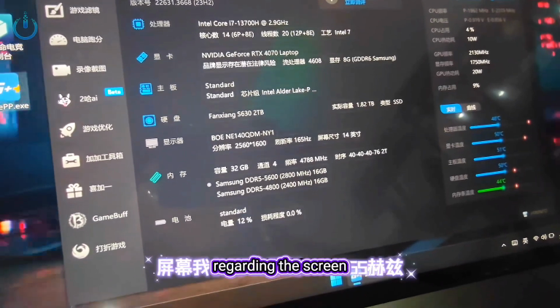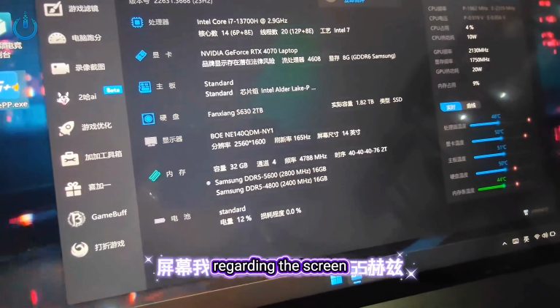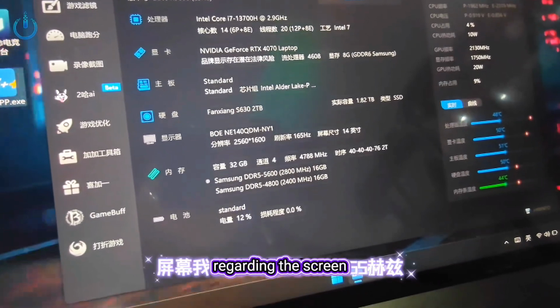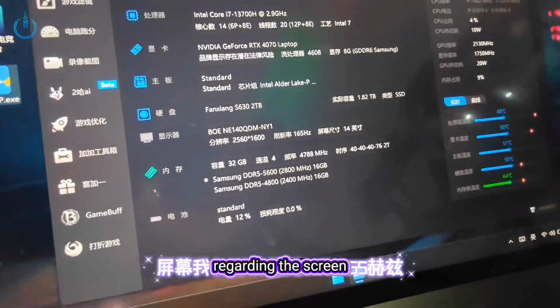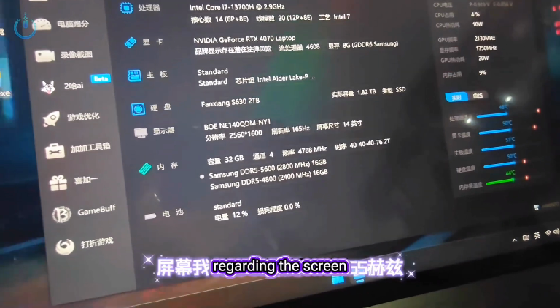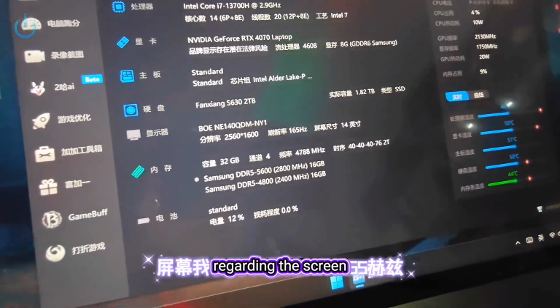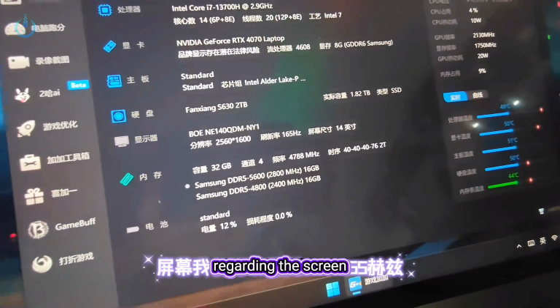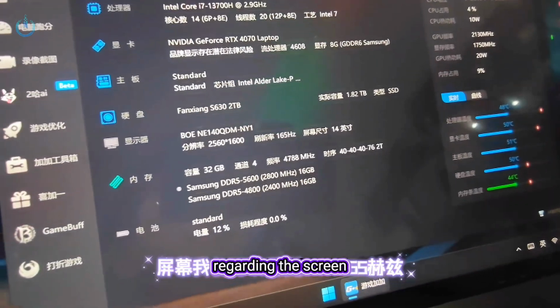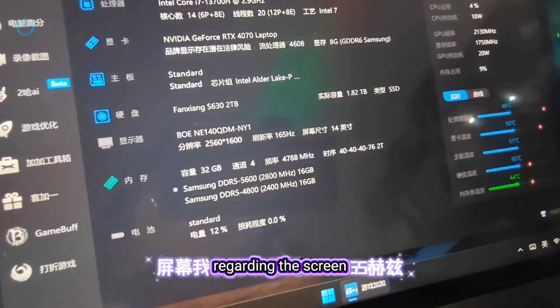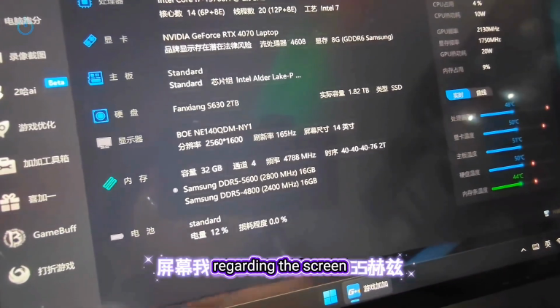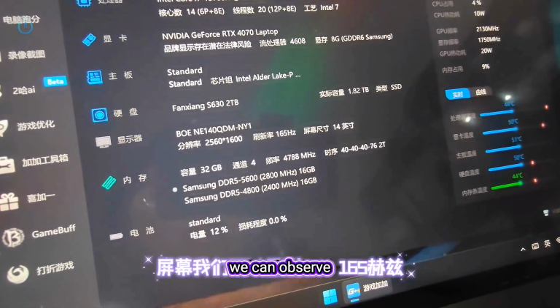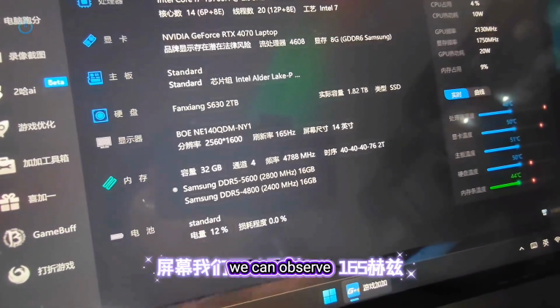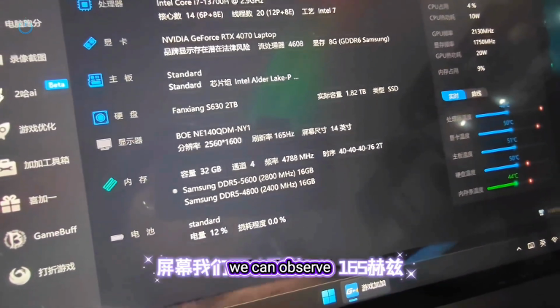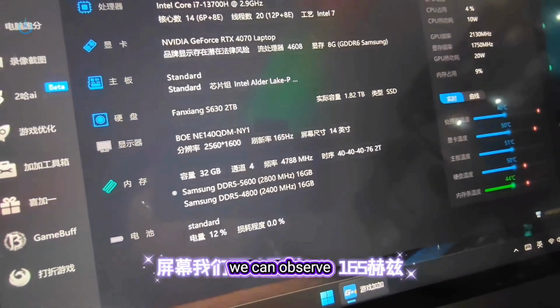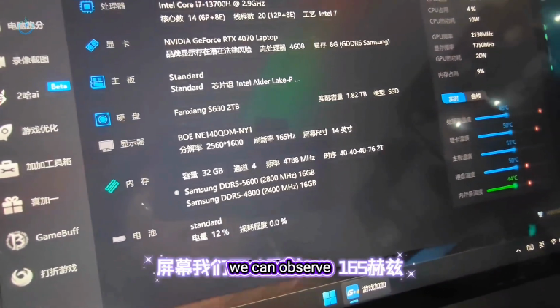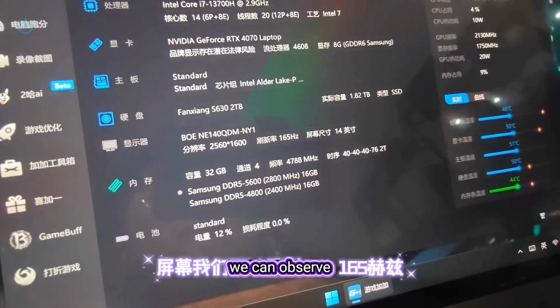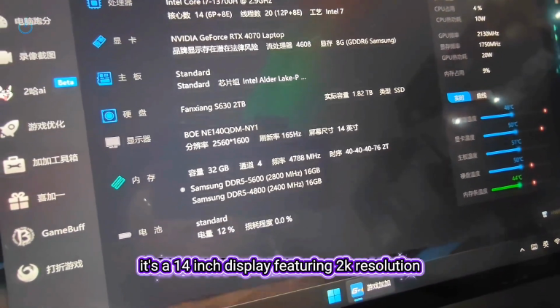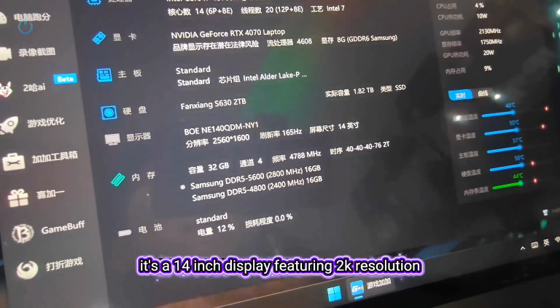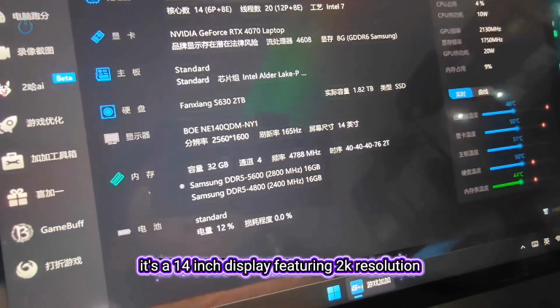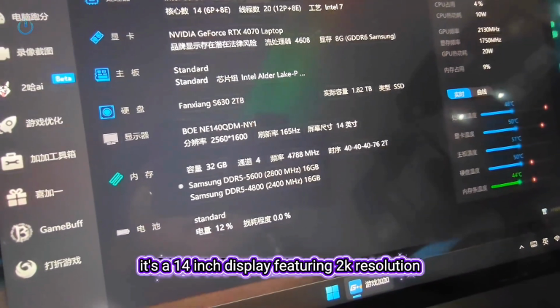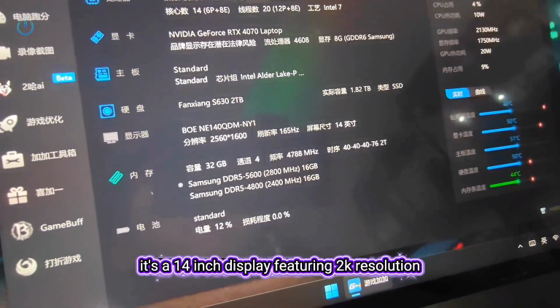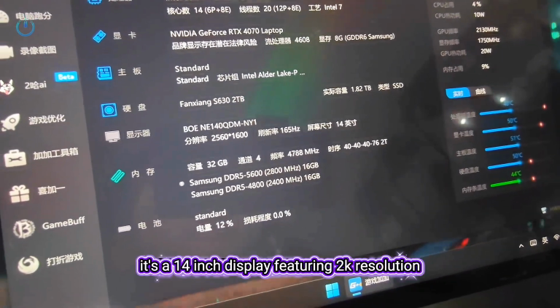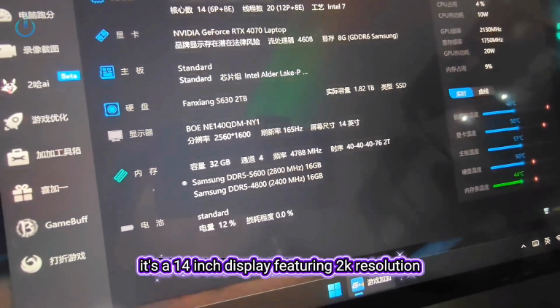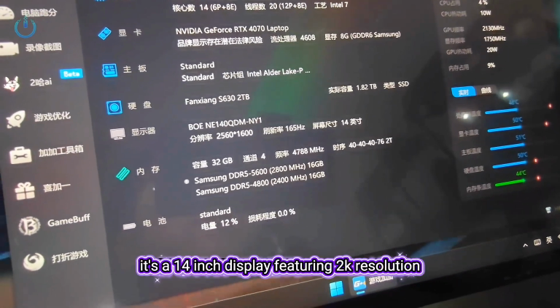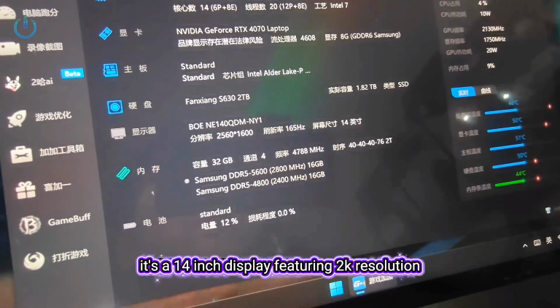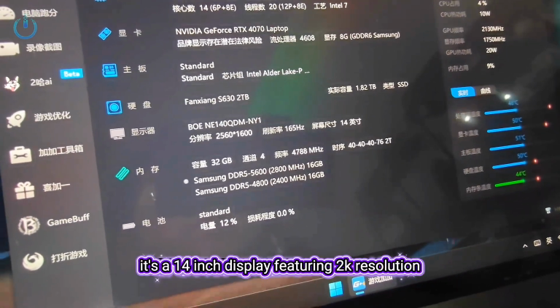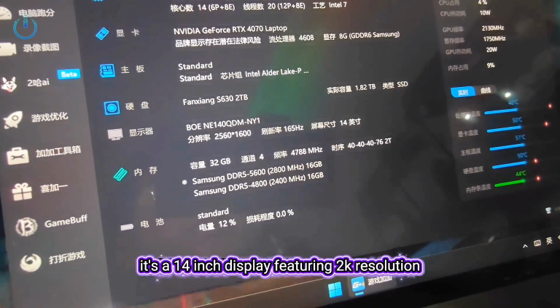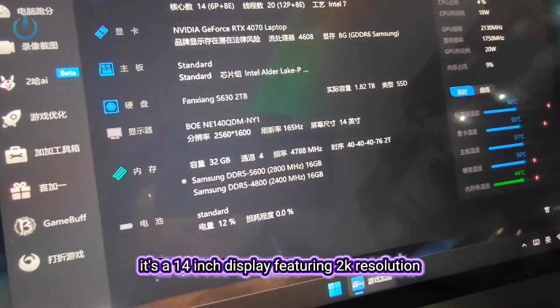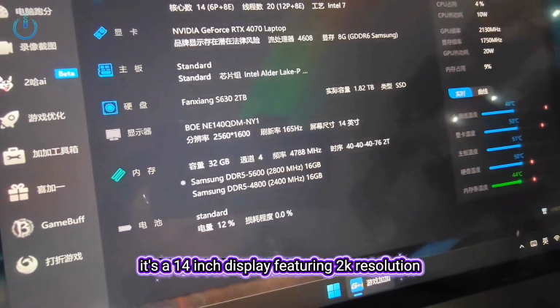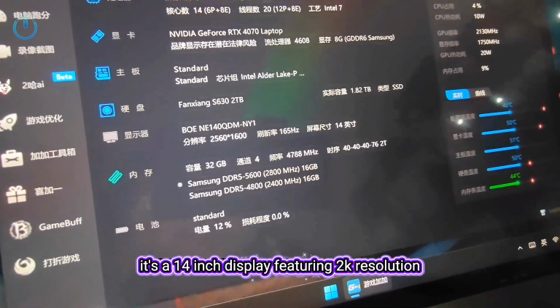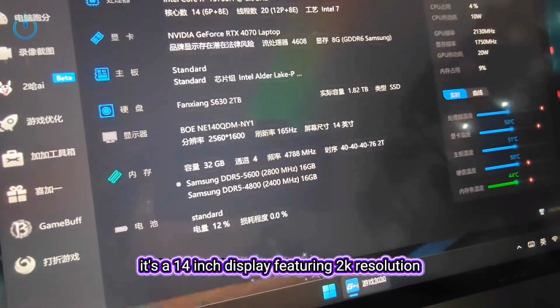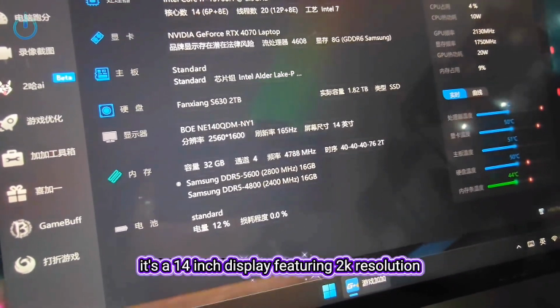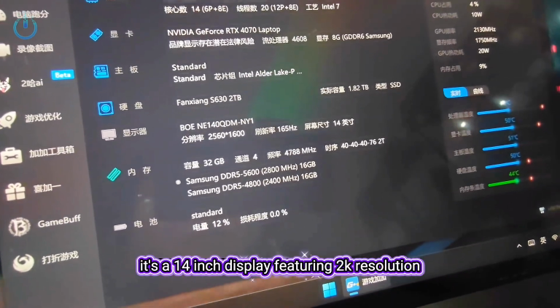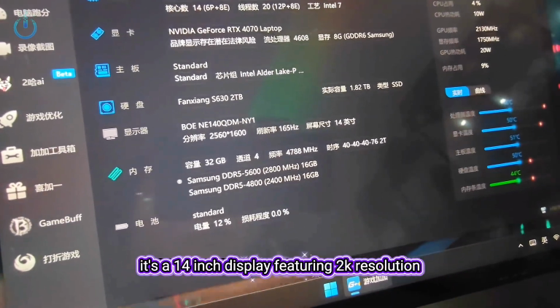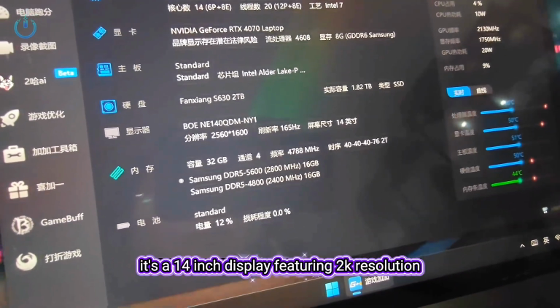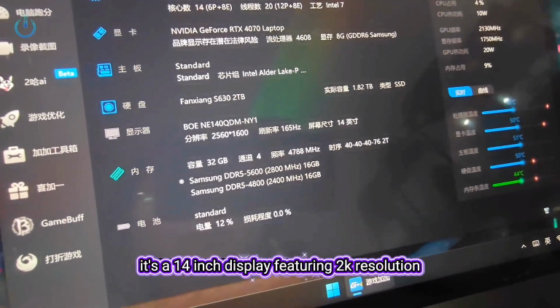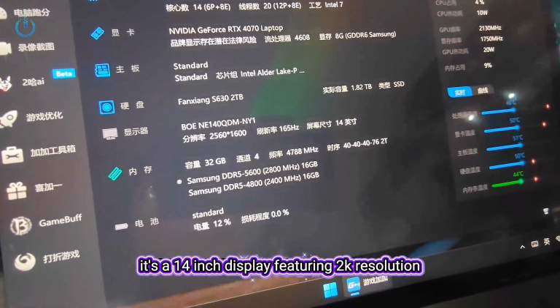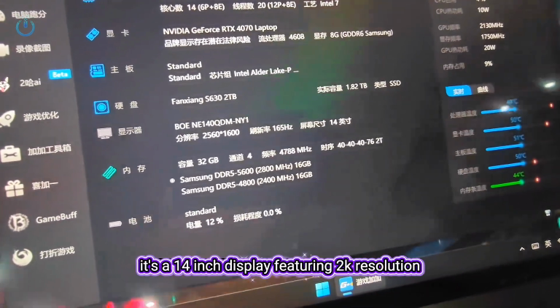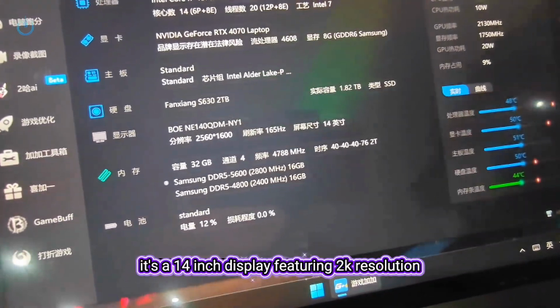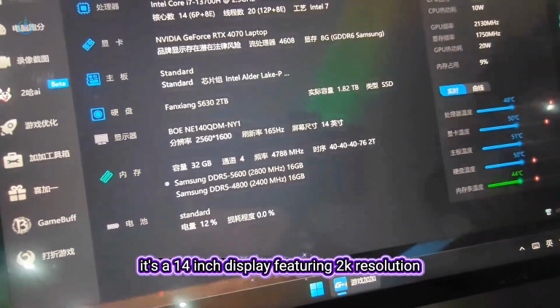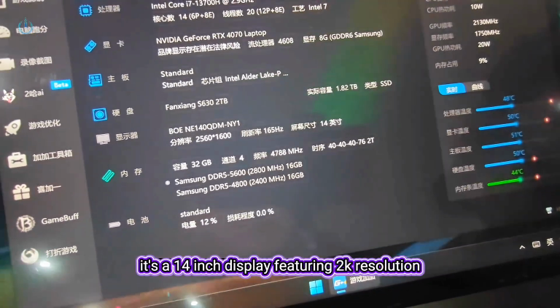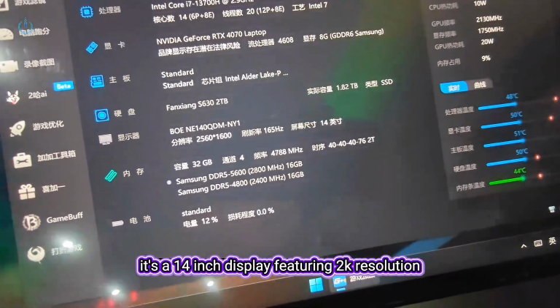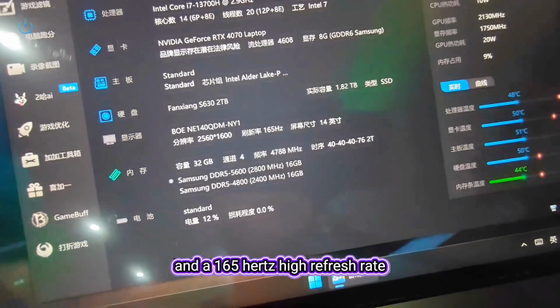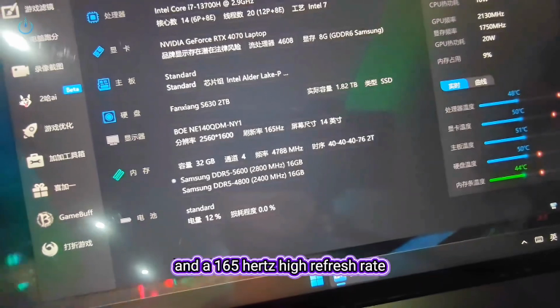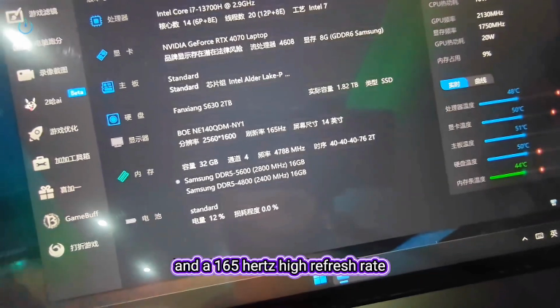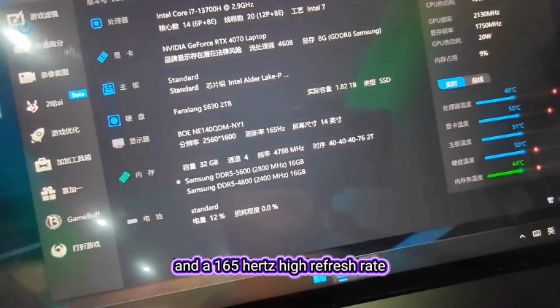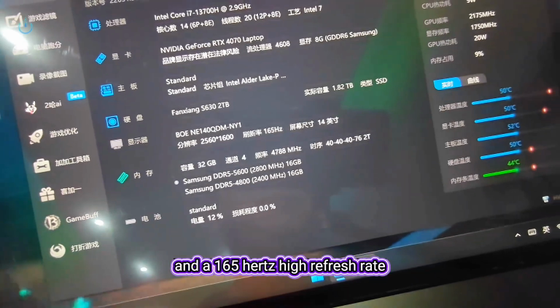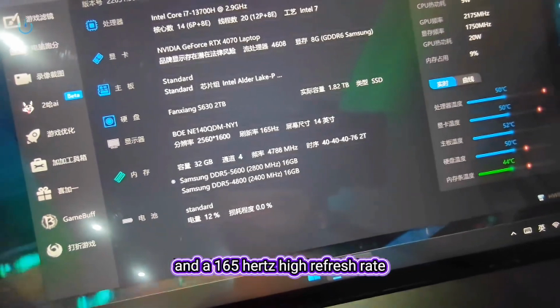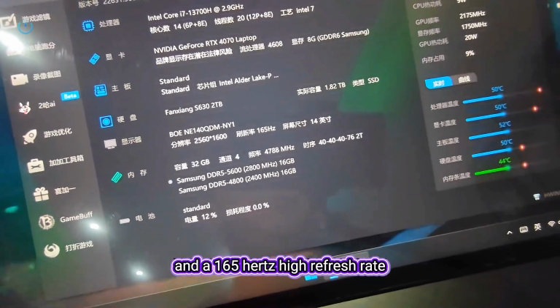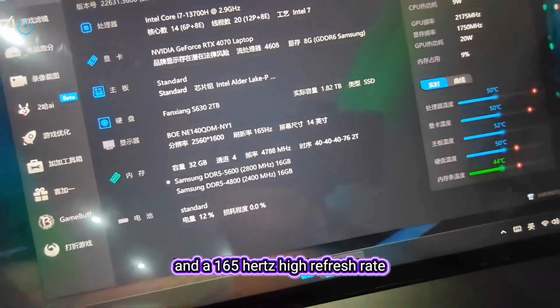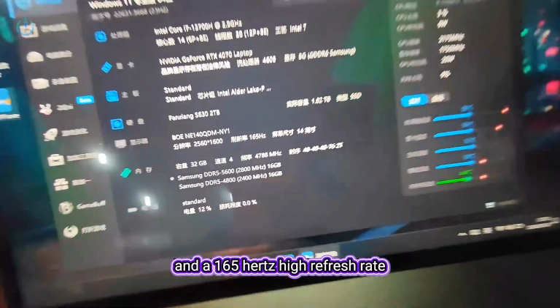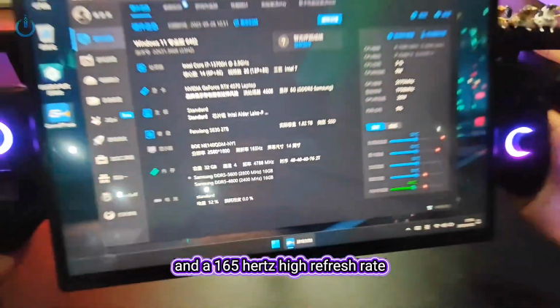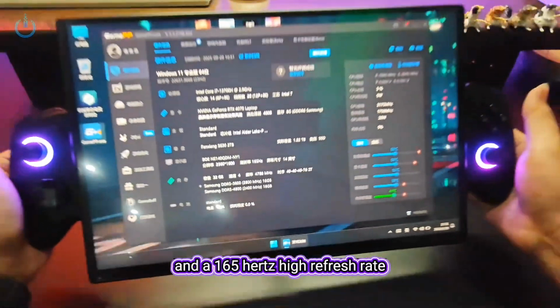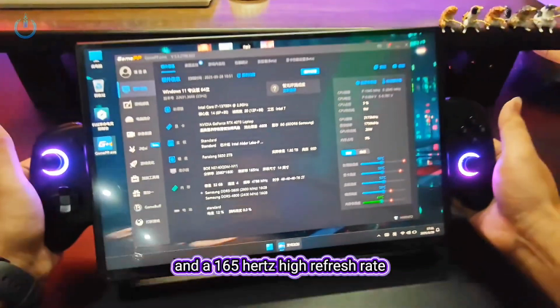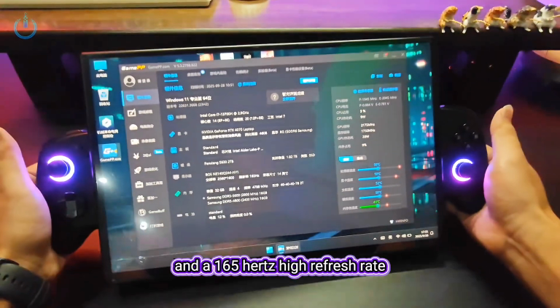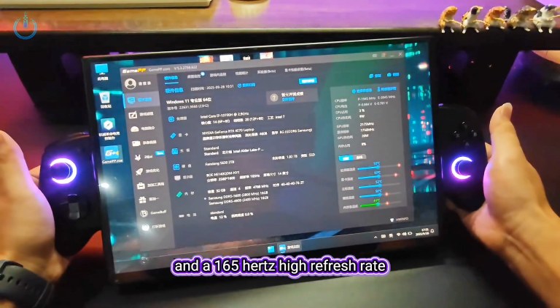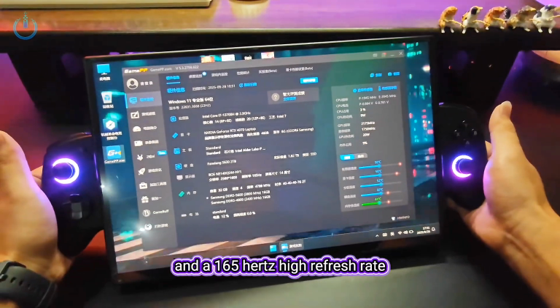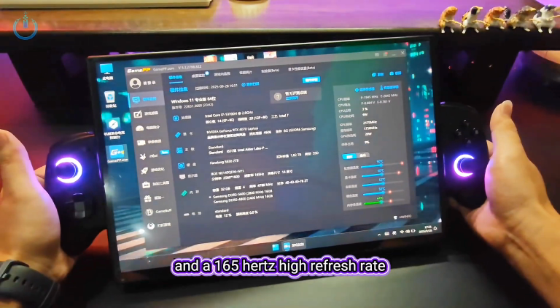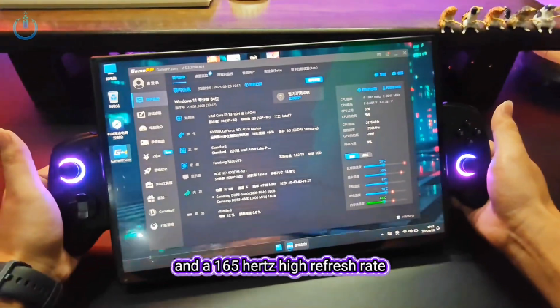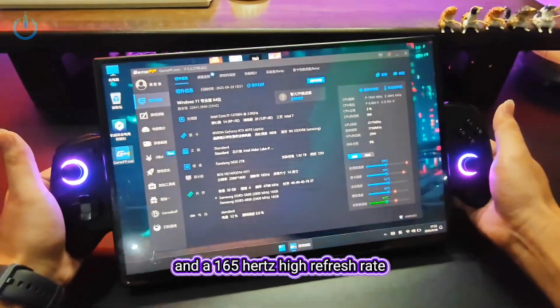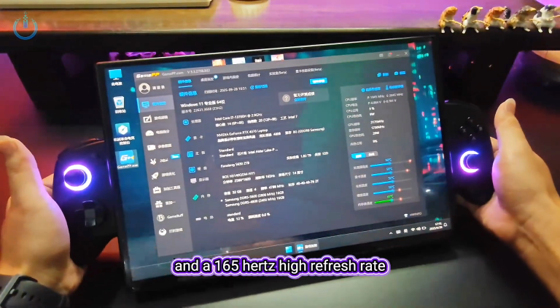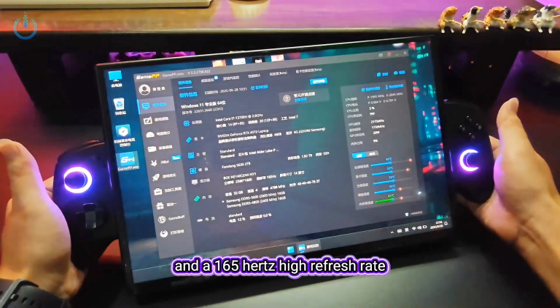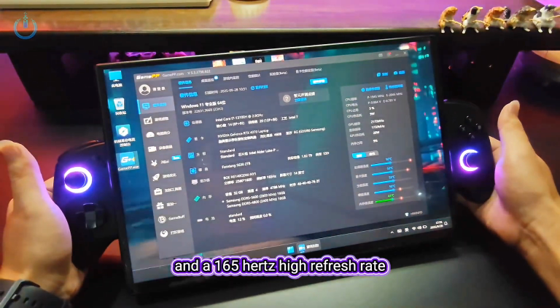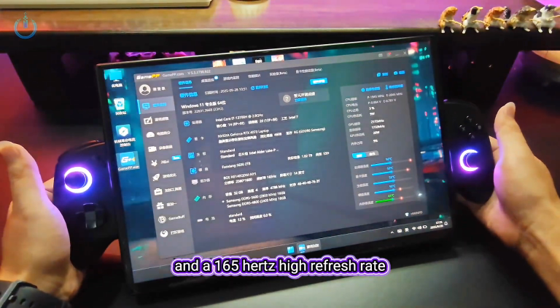Regarding the screen, we can observe it's a 14-inch display featuring 2K resolution and a 165Hz high refresh rate.